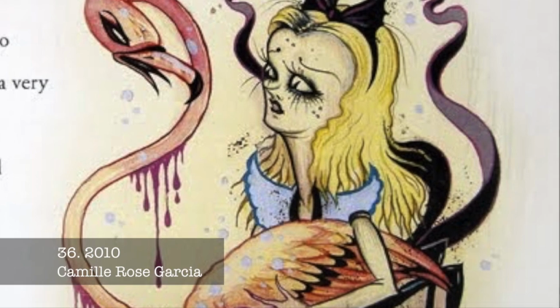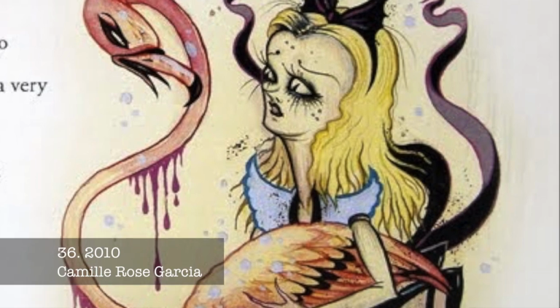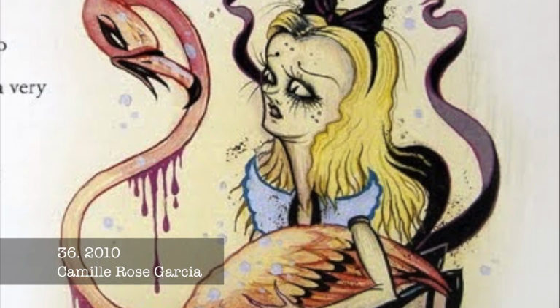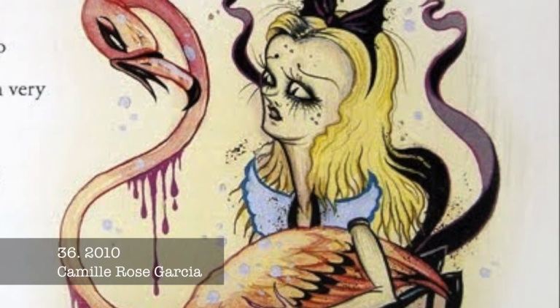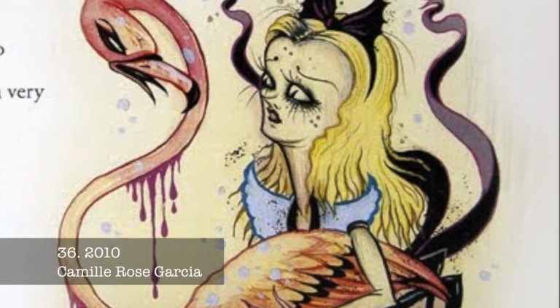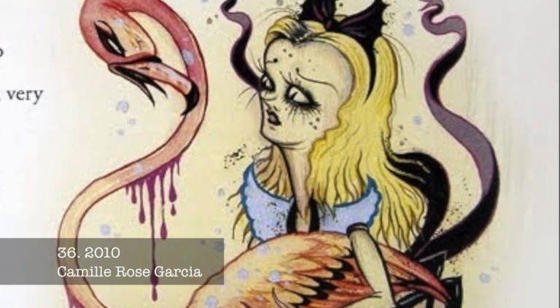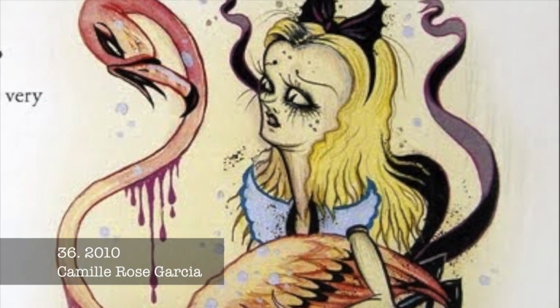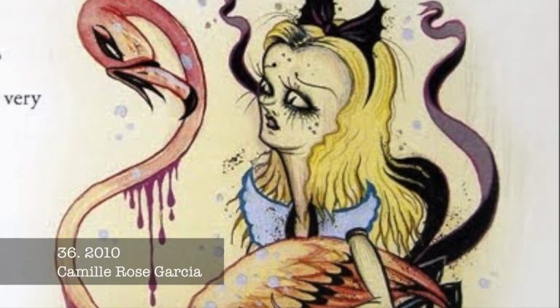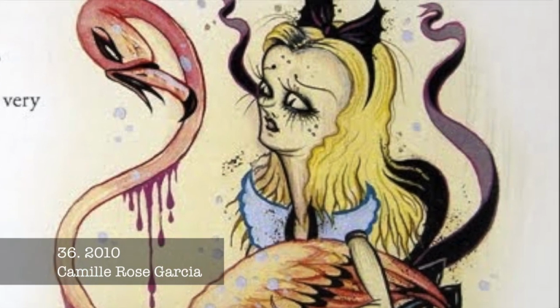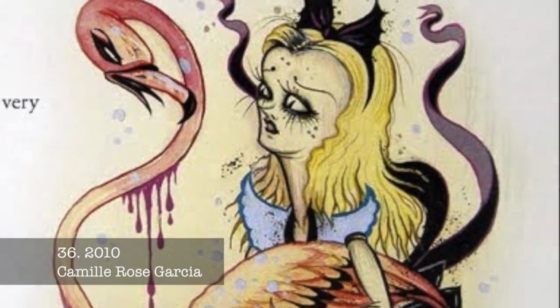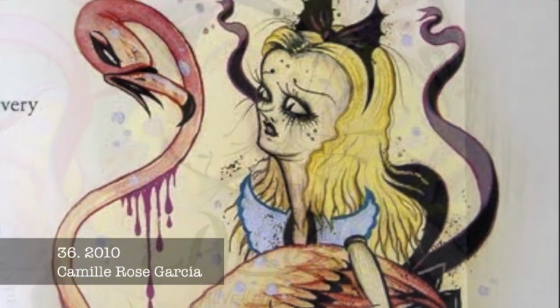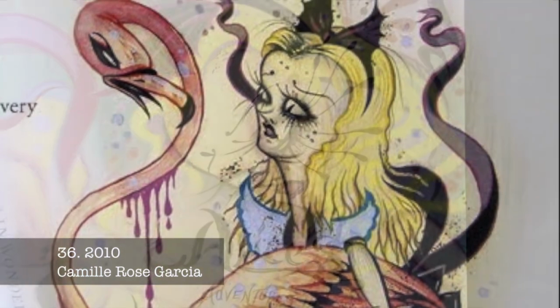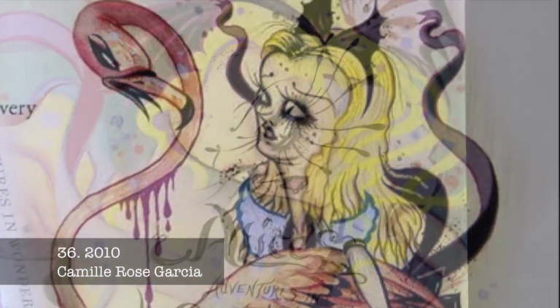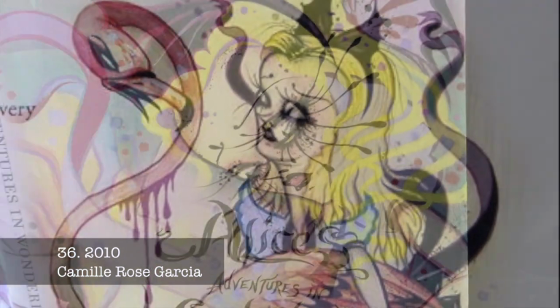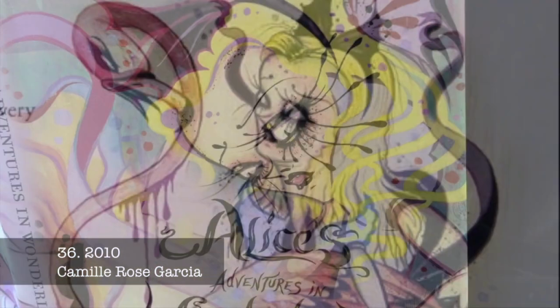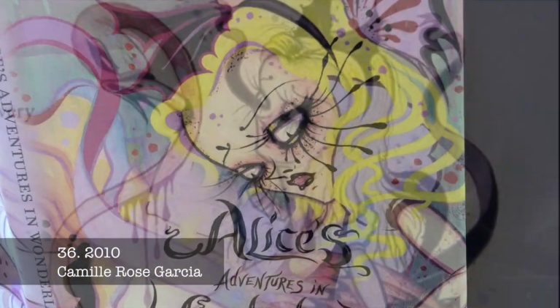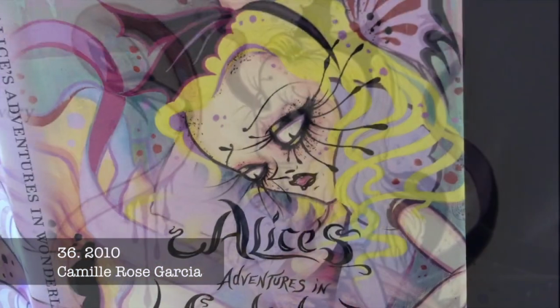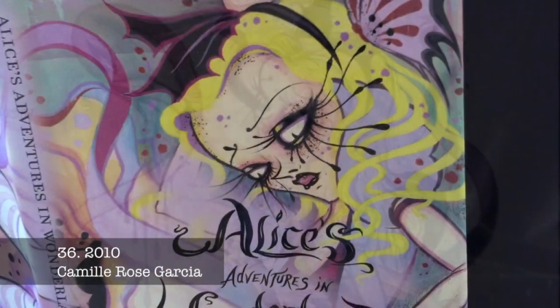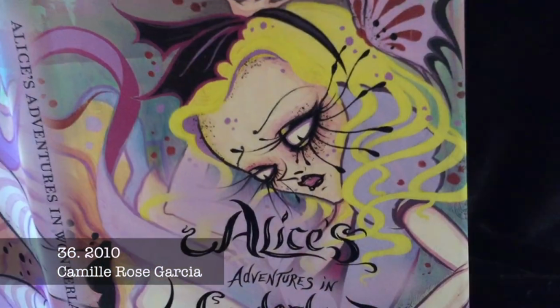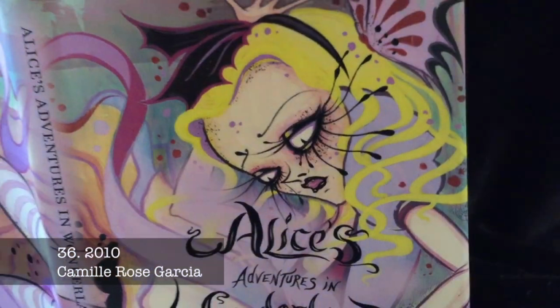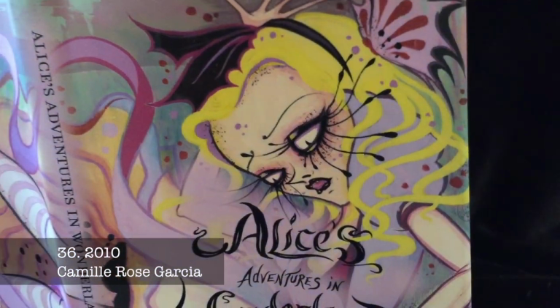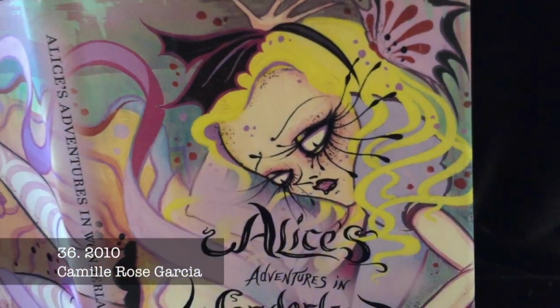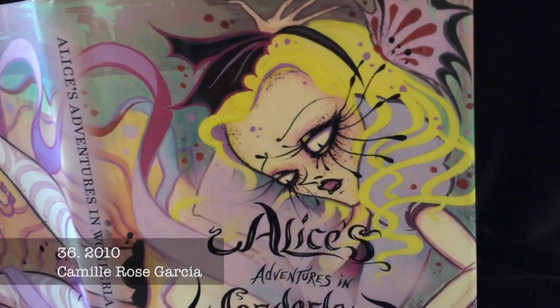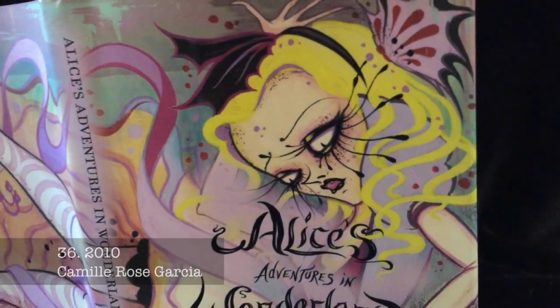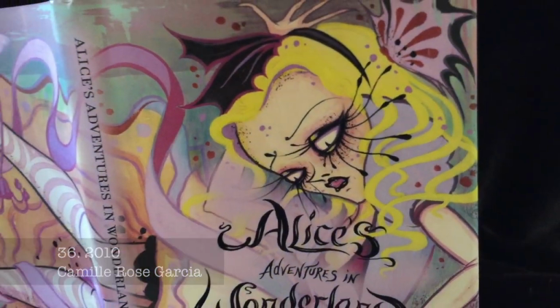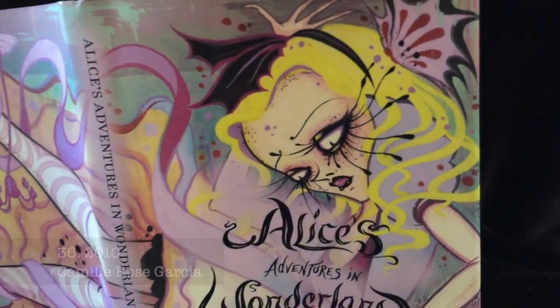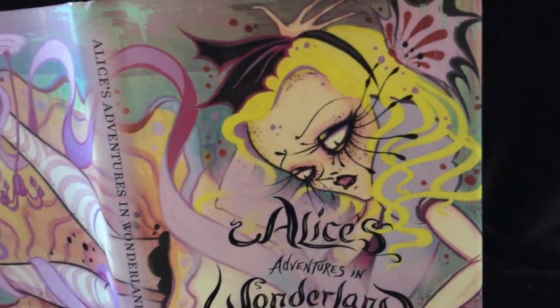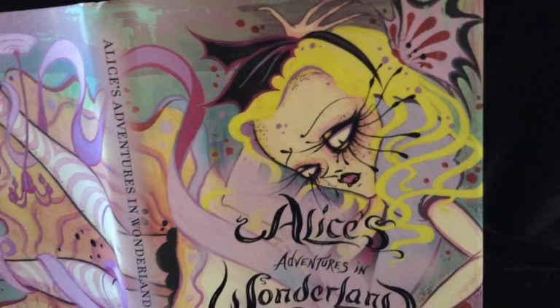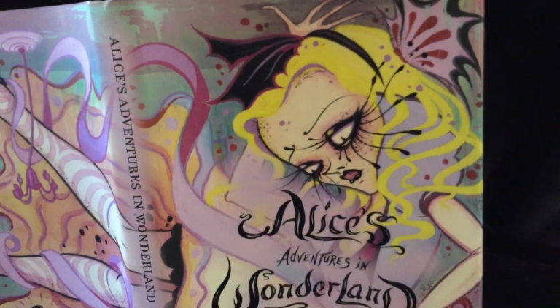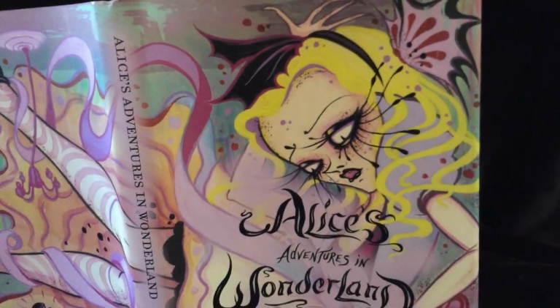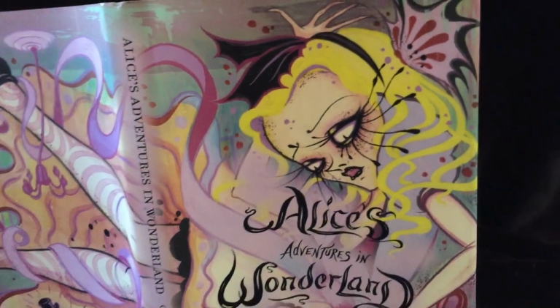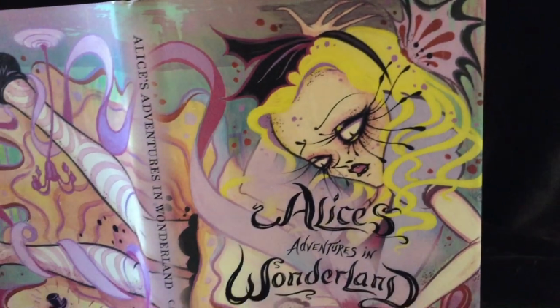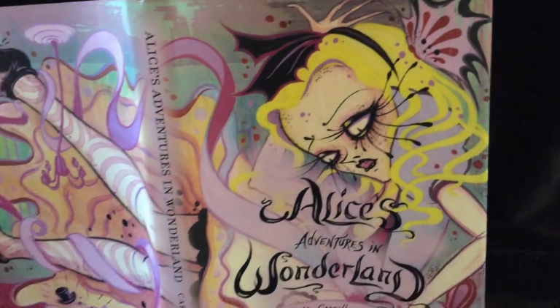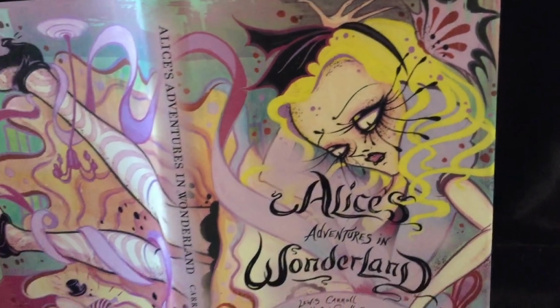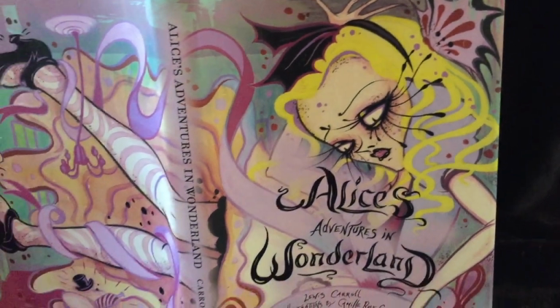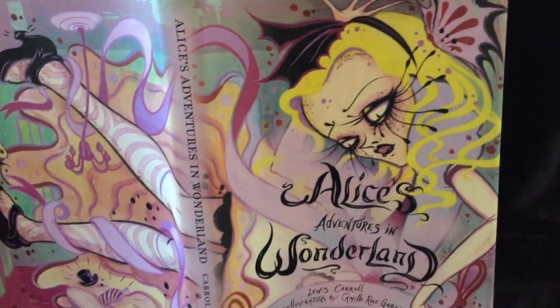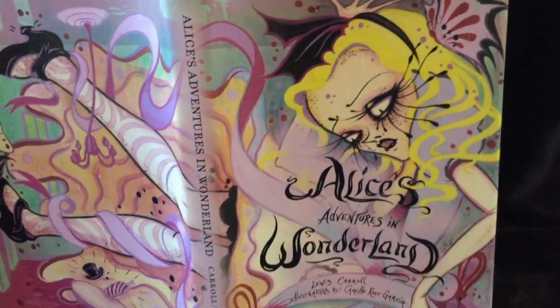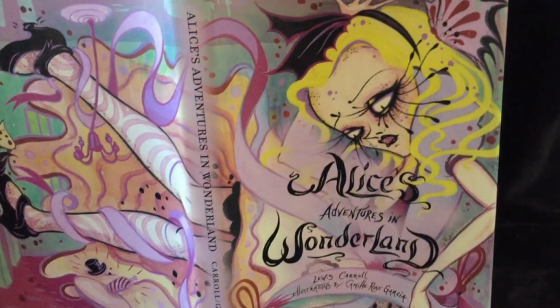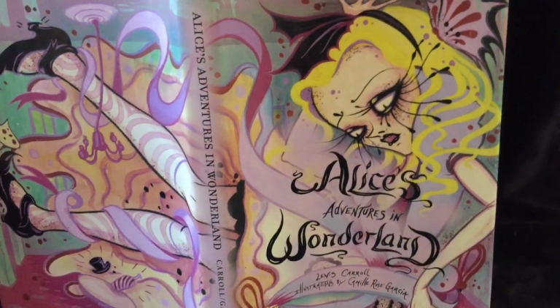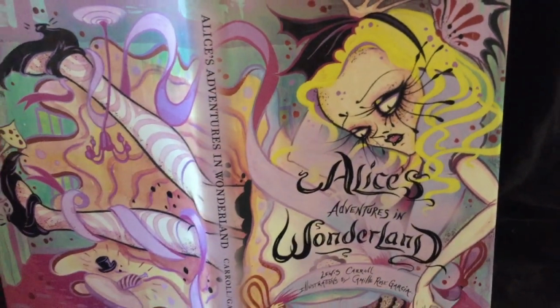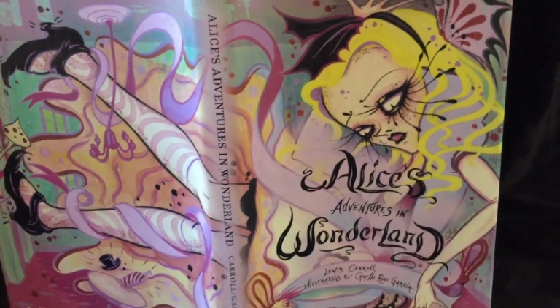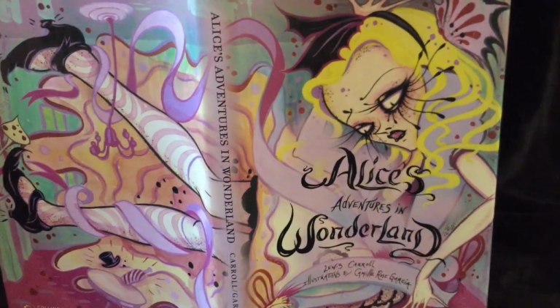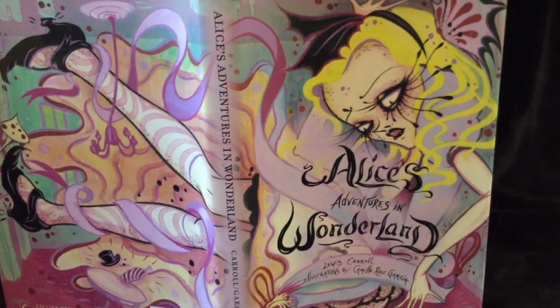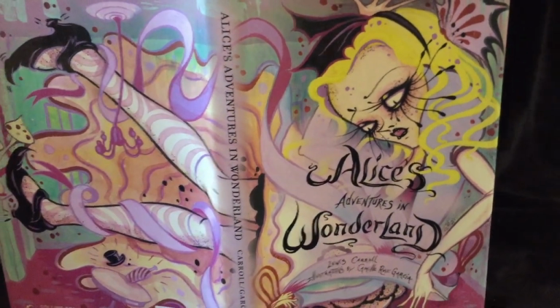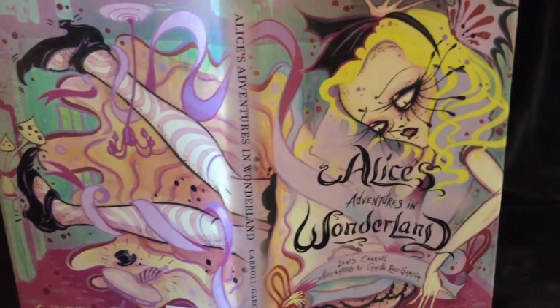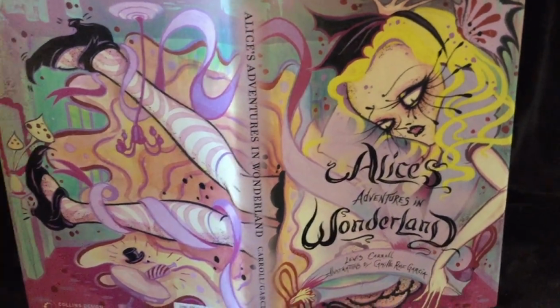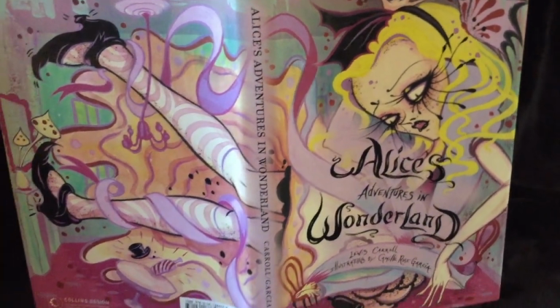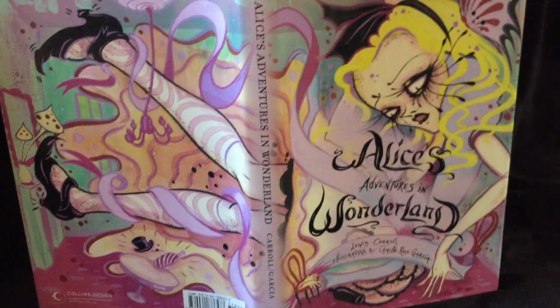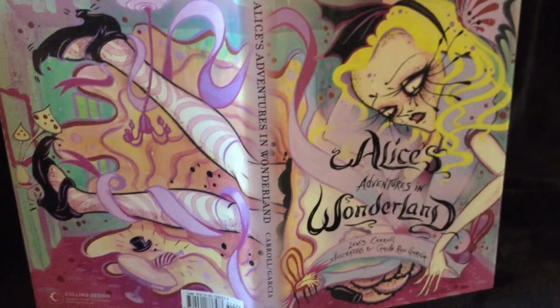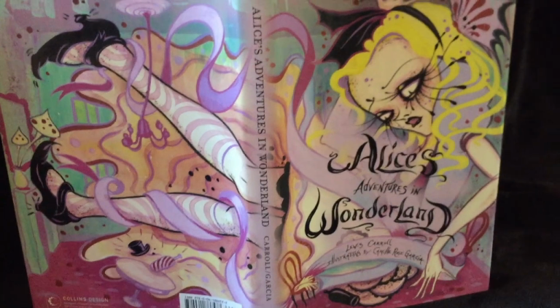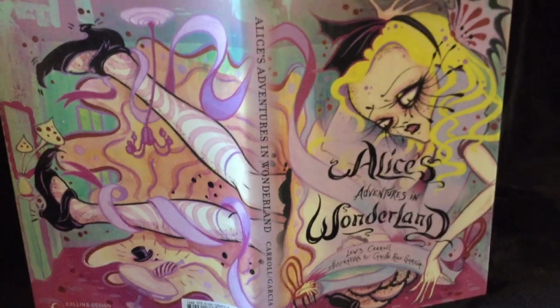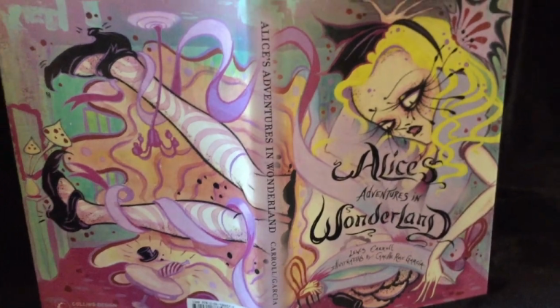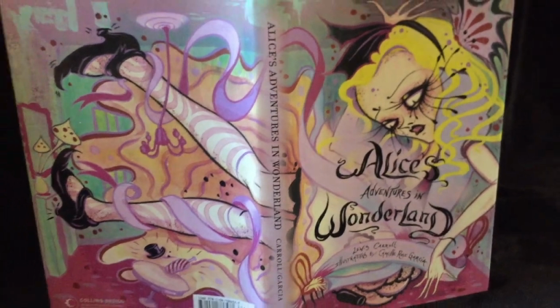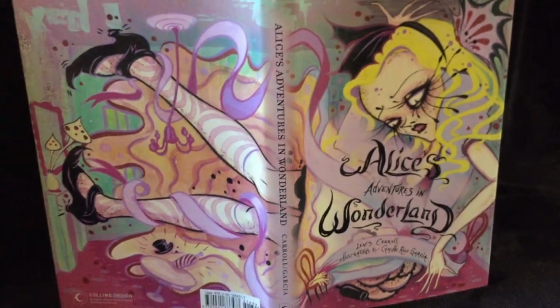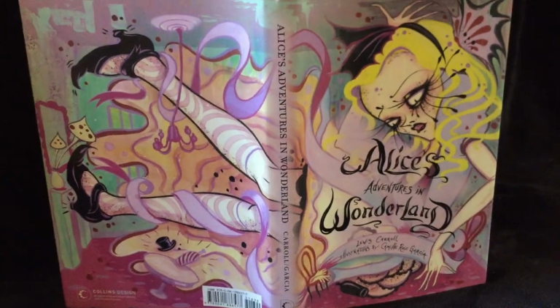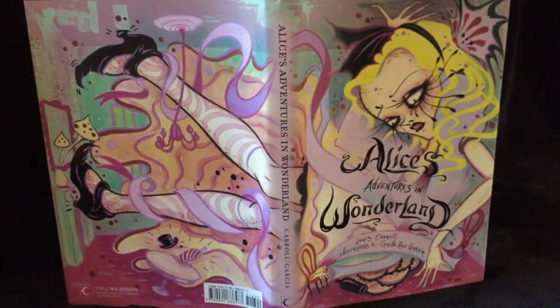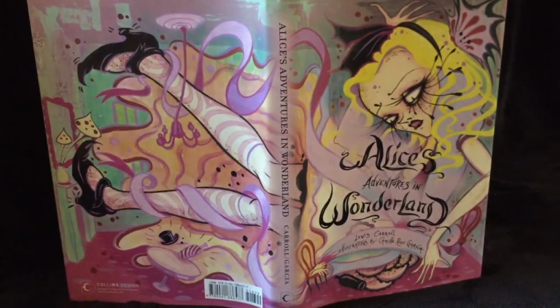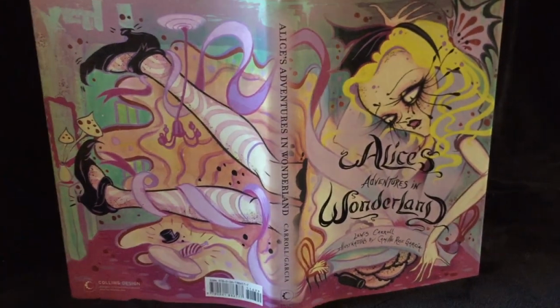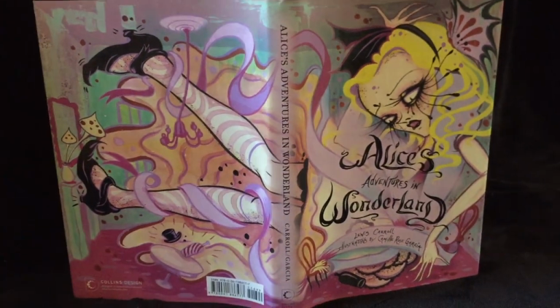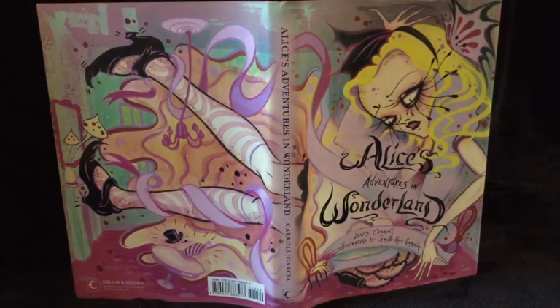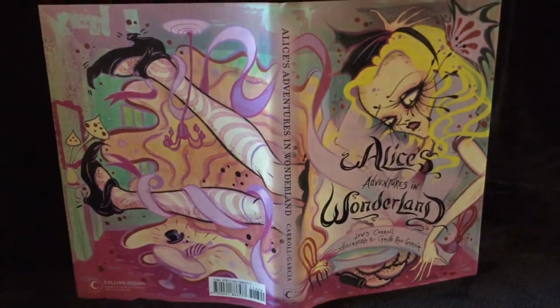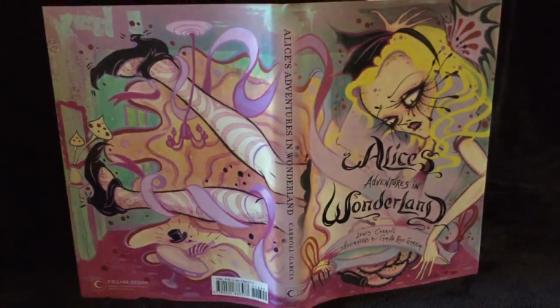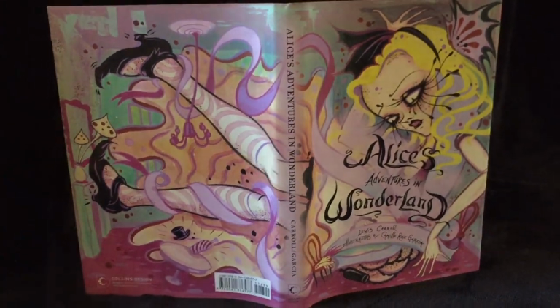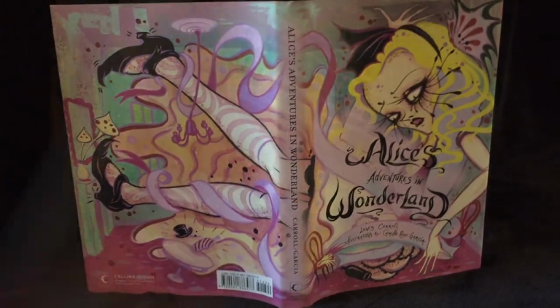Camille Rose Garcia is an American artist, and her art is created in a creepy cartoon style that highlights some of the darker elements of Wonderland.